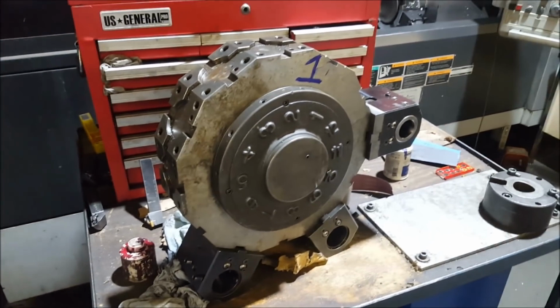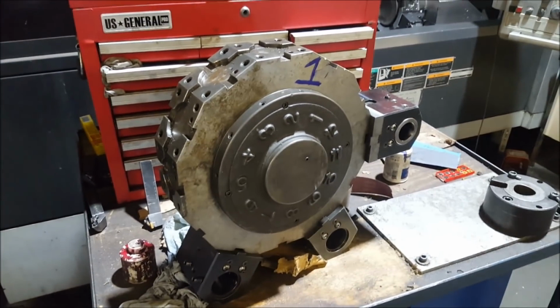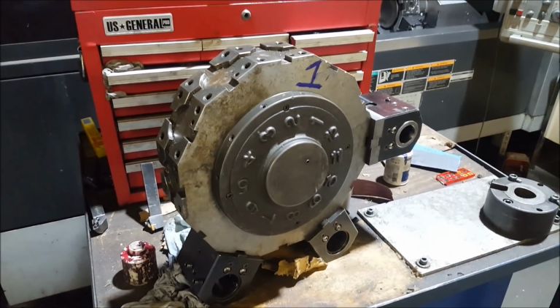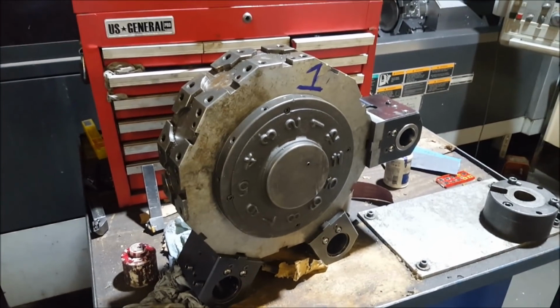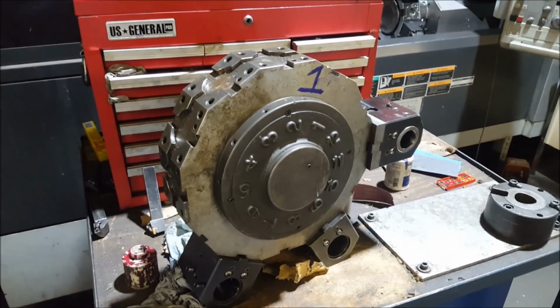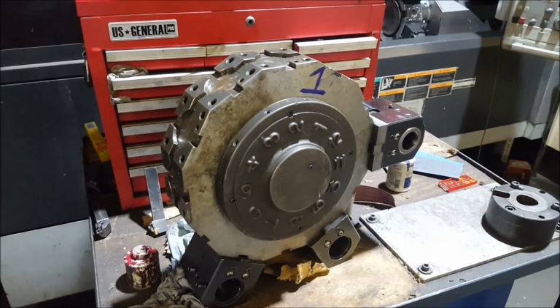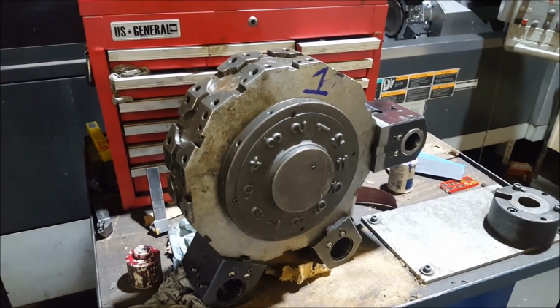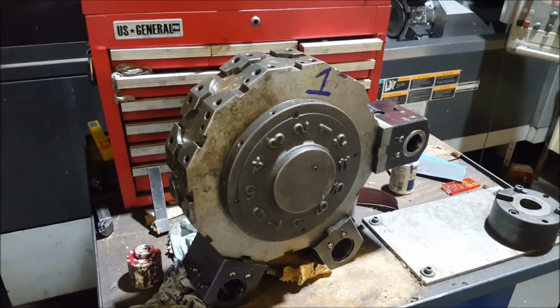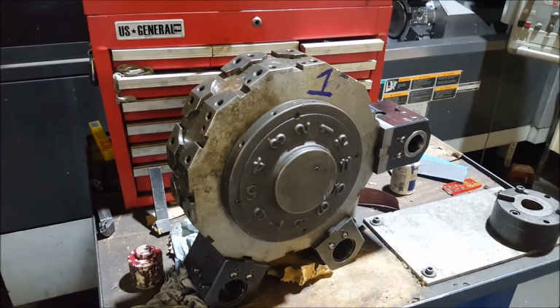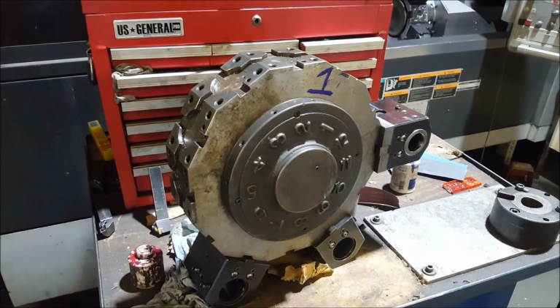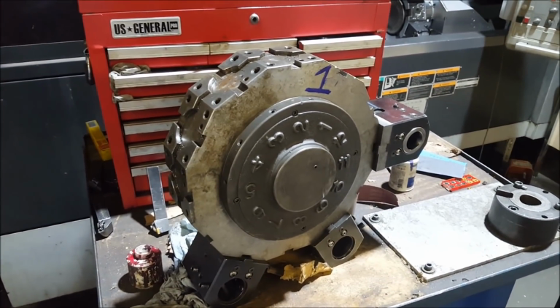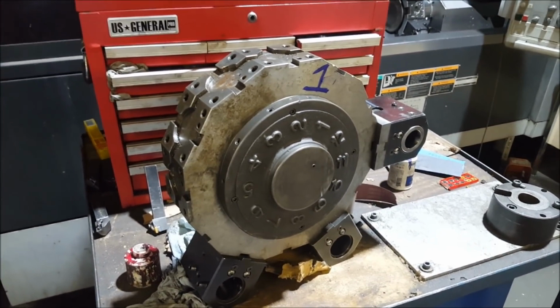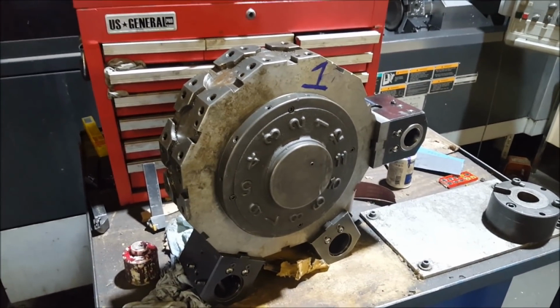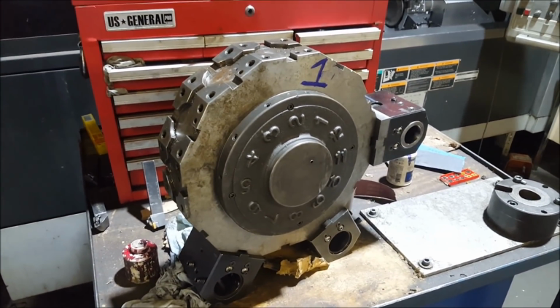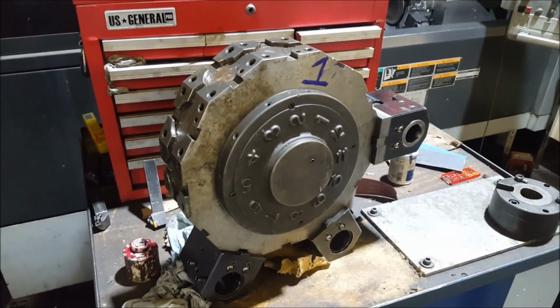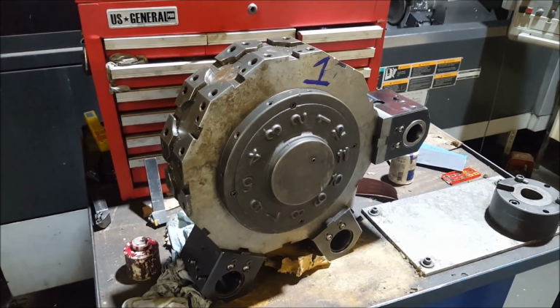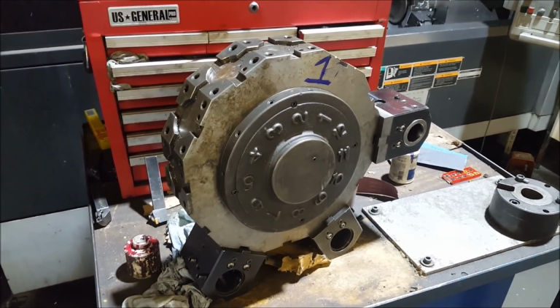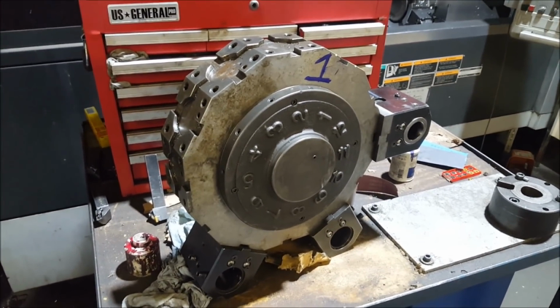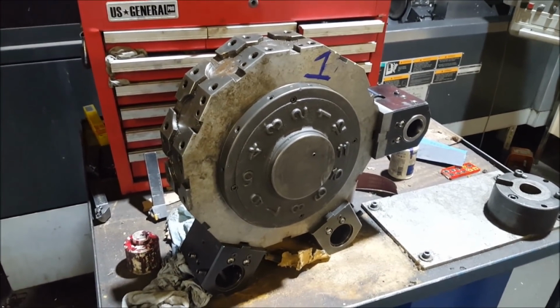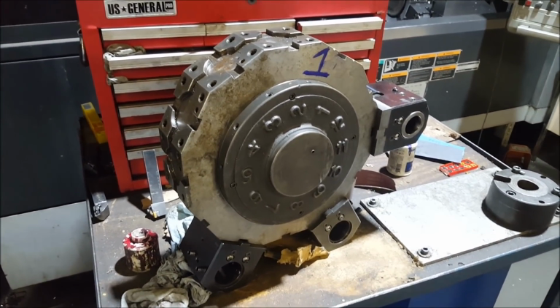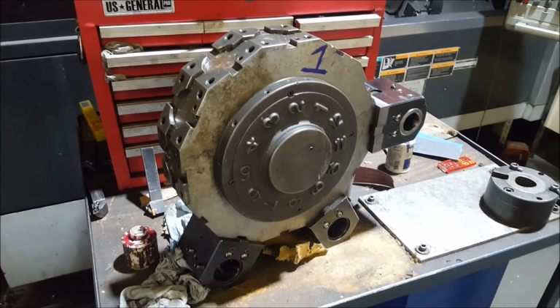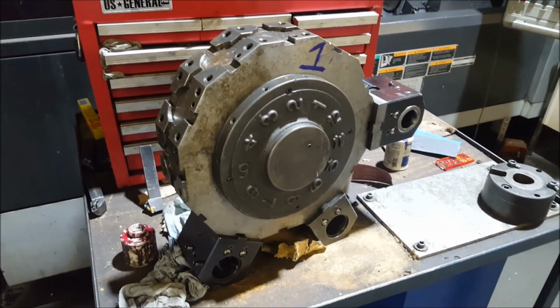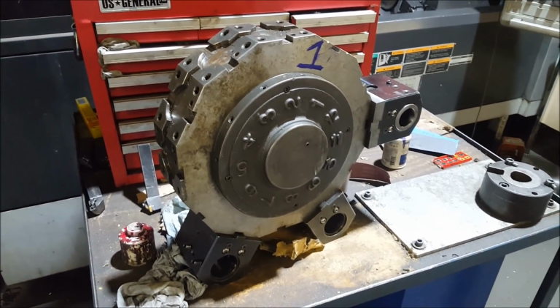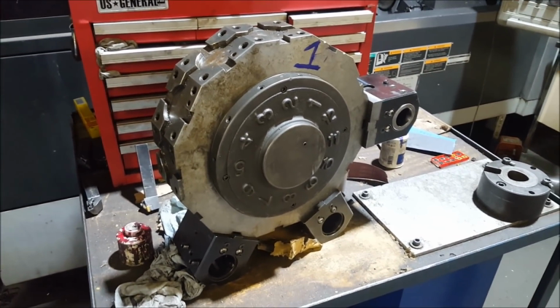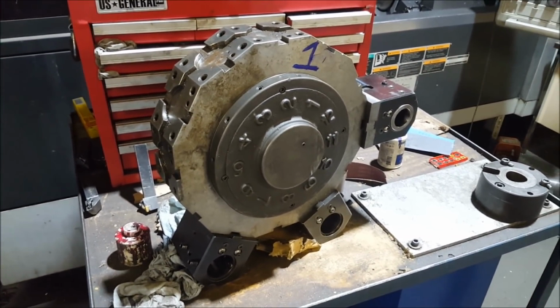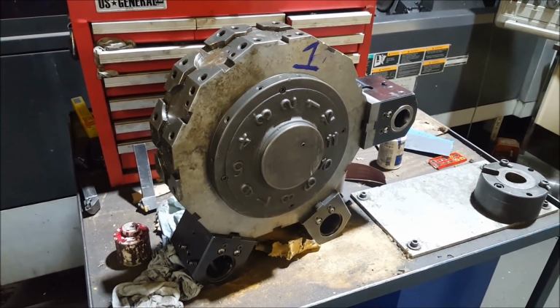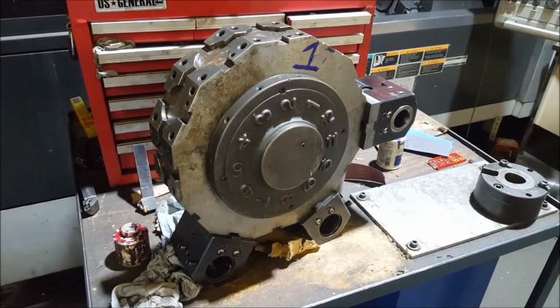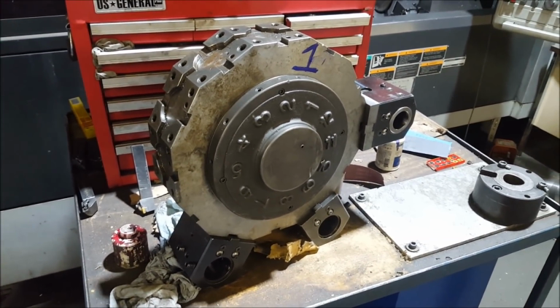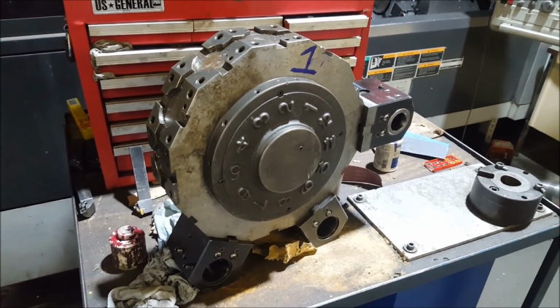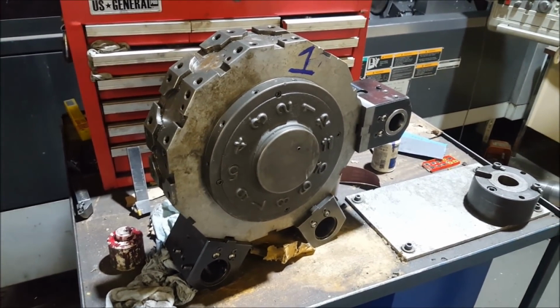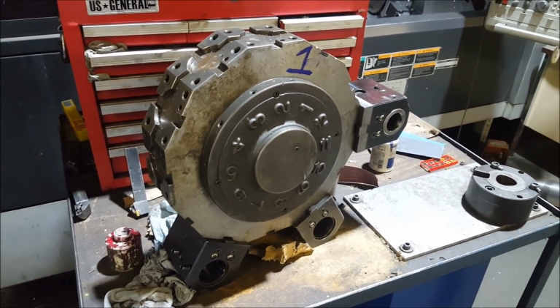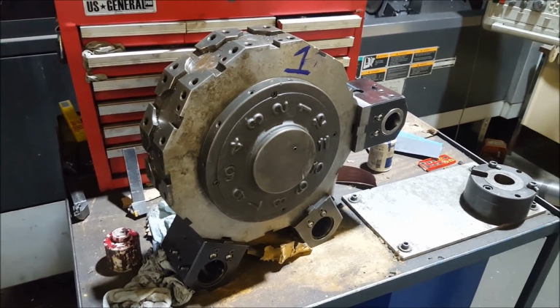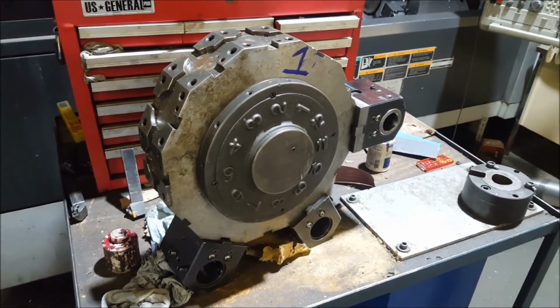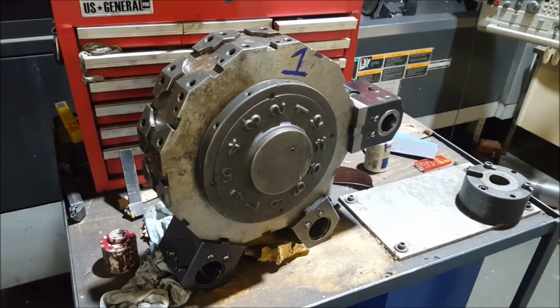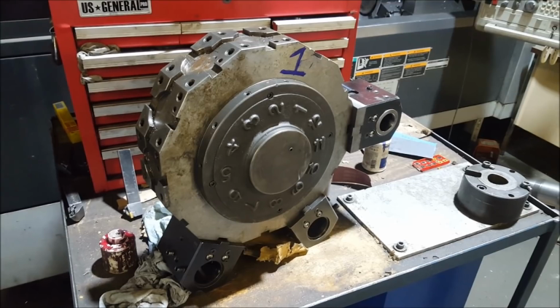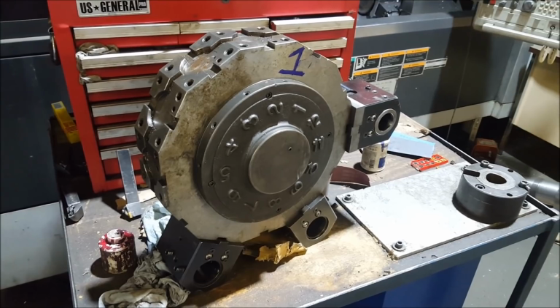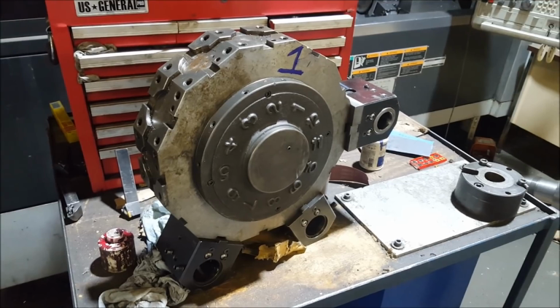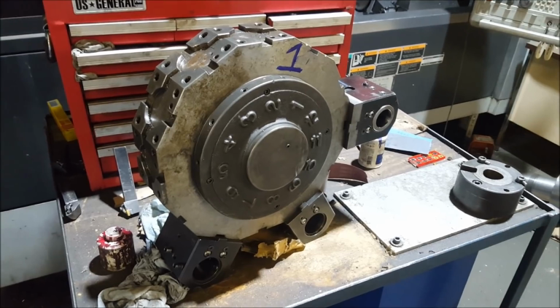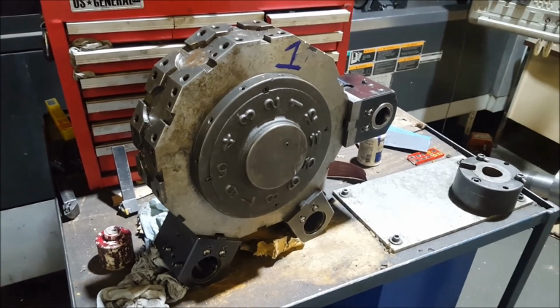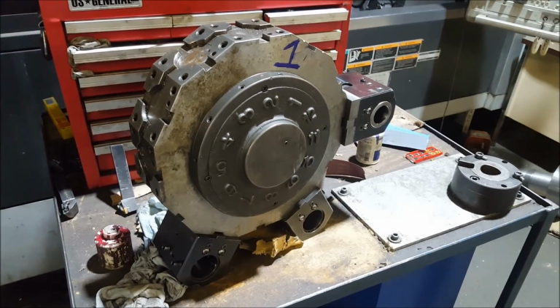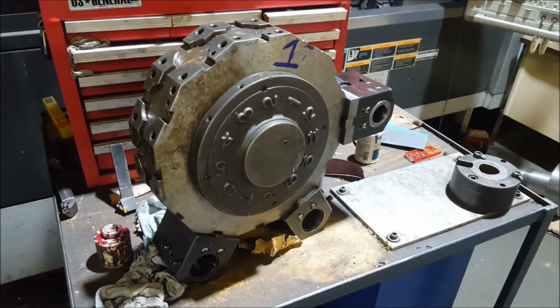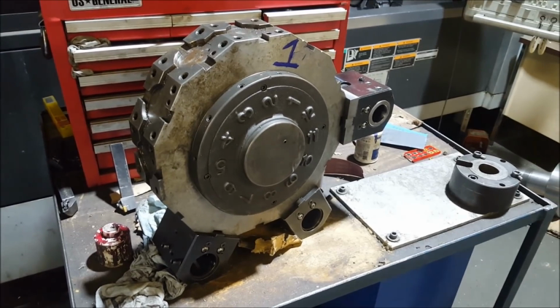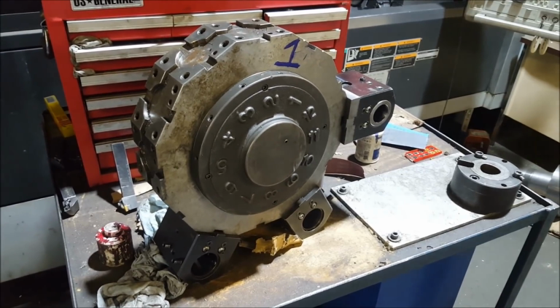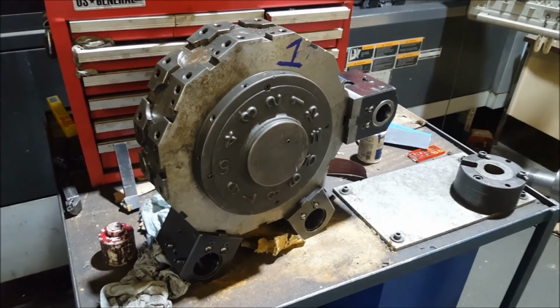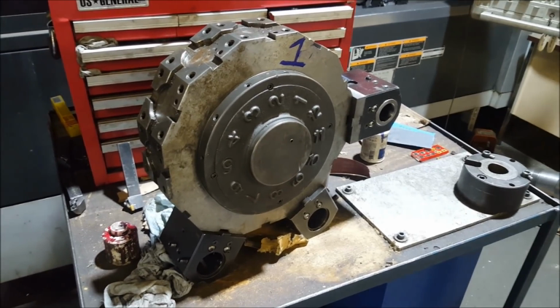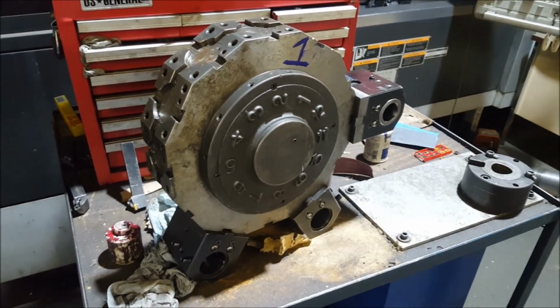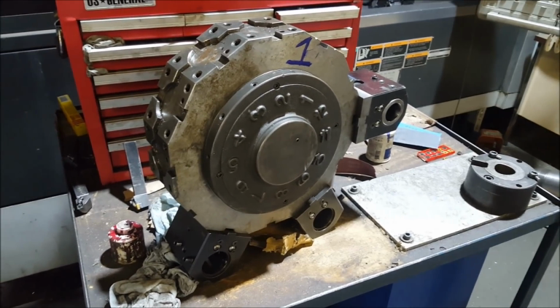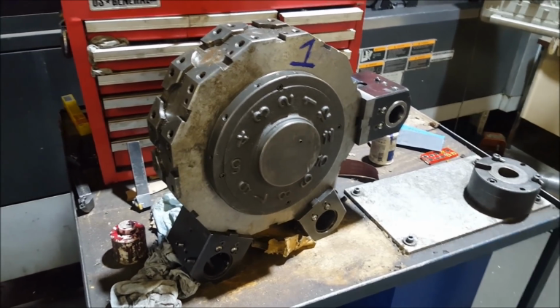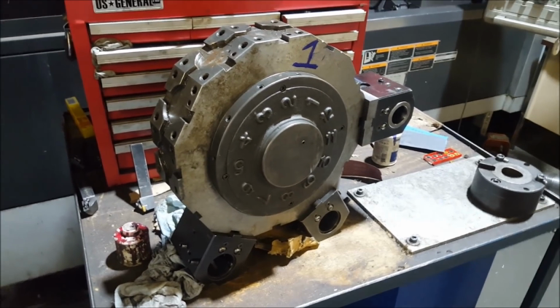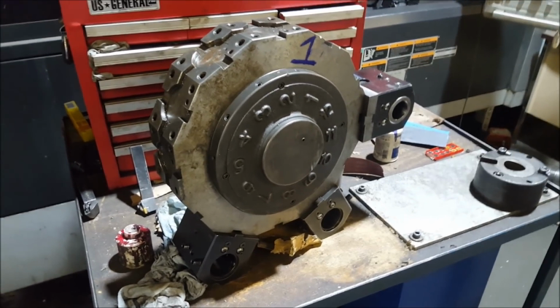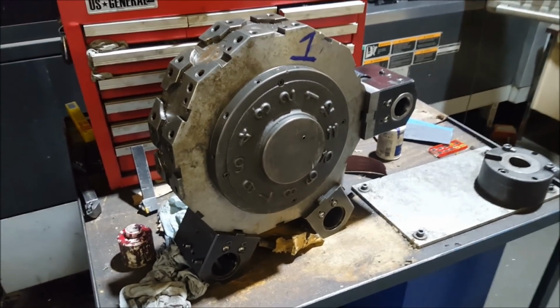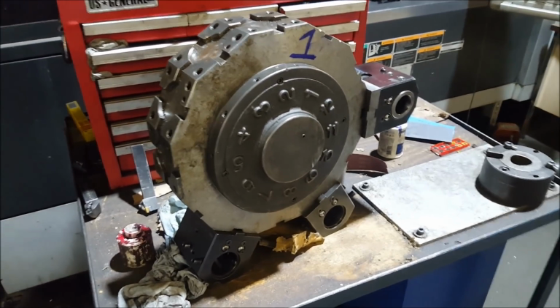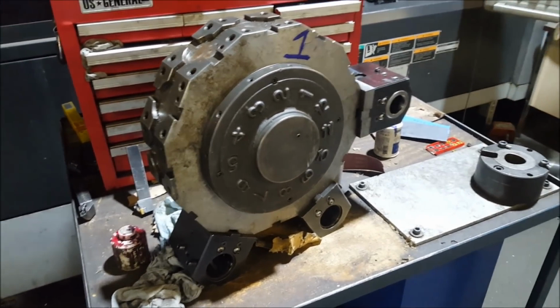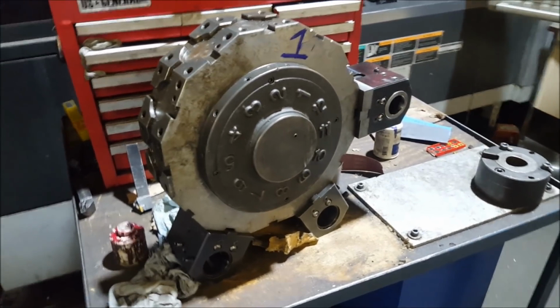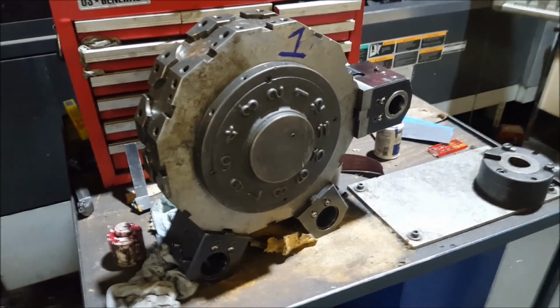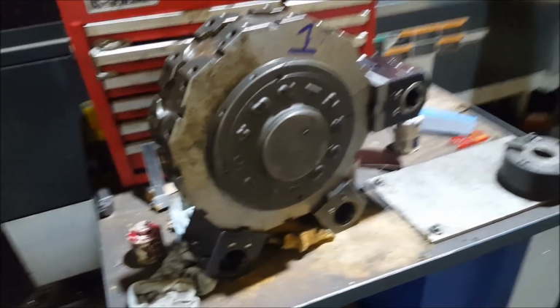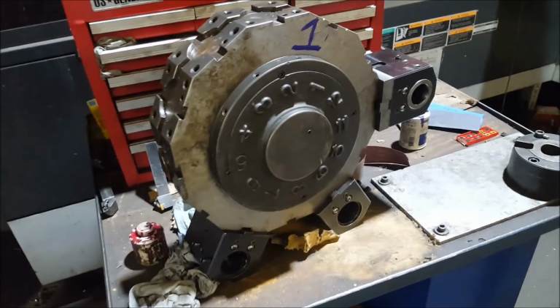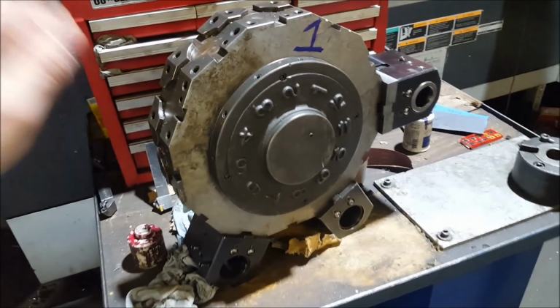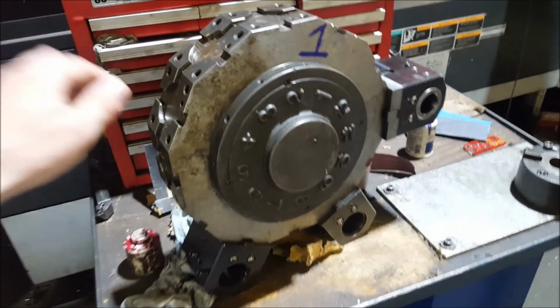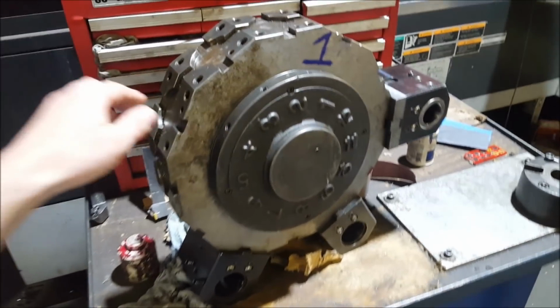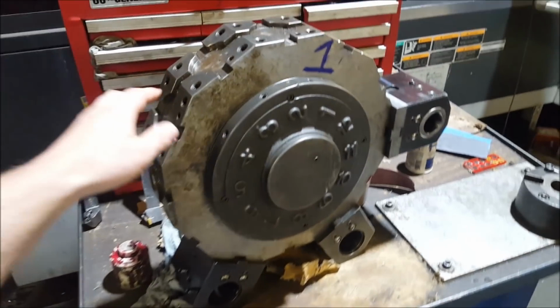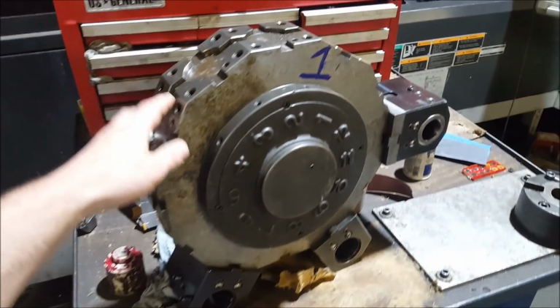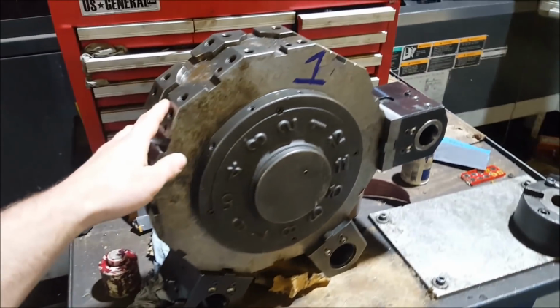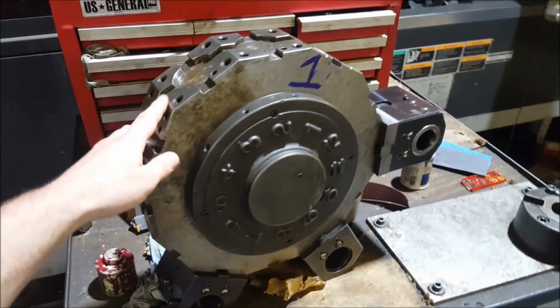I'd say it's one of our top five crashes ever. I think I own four of them.